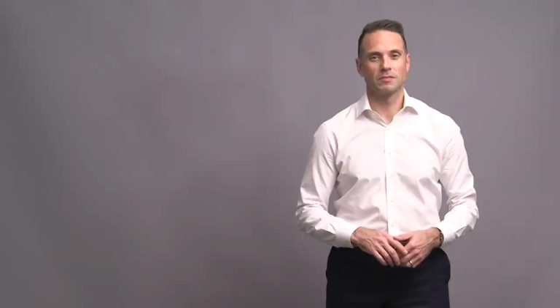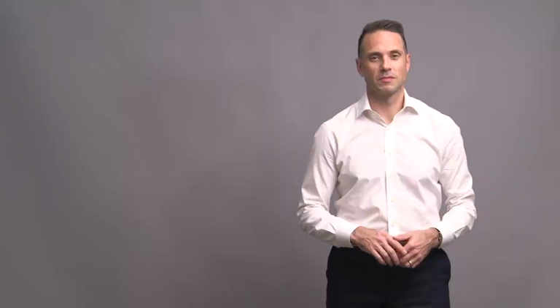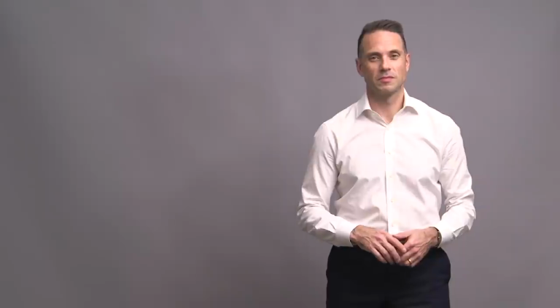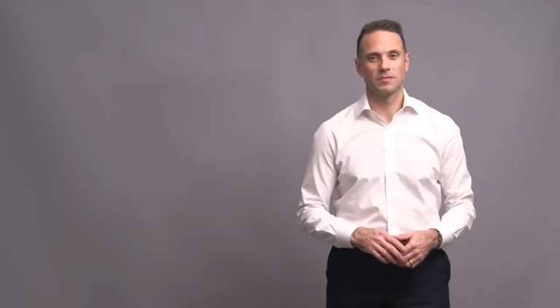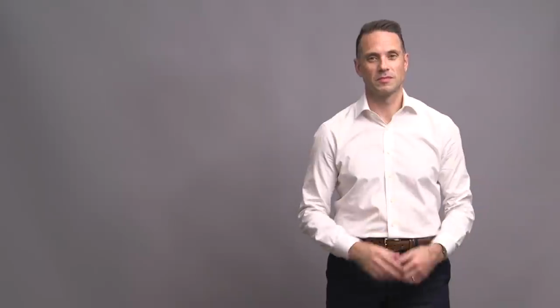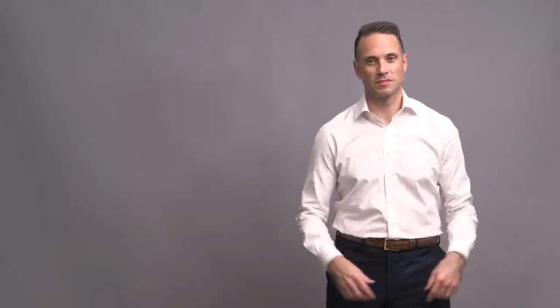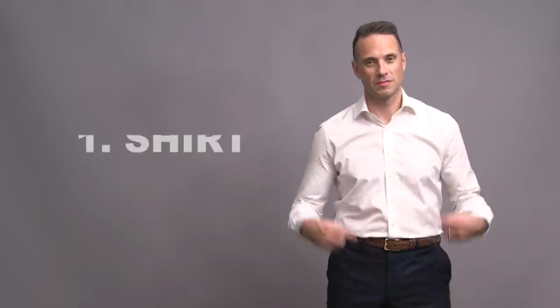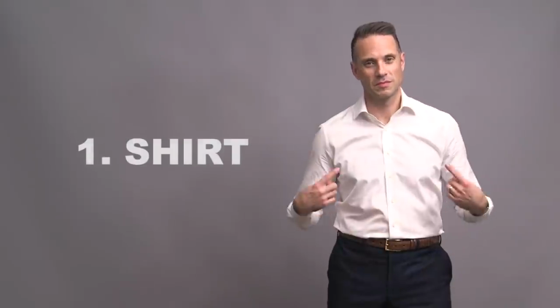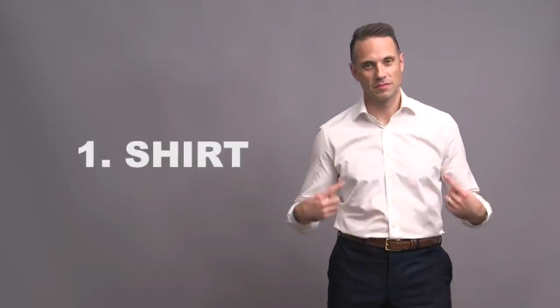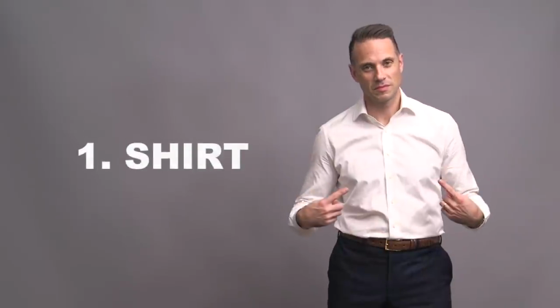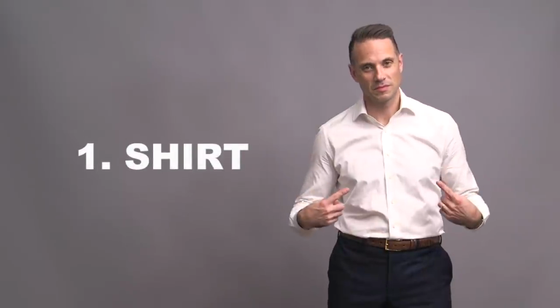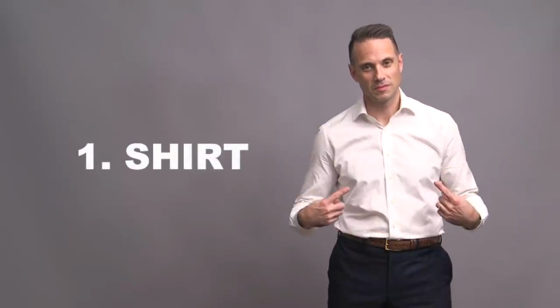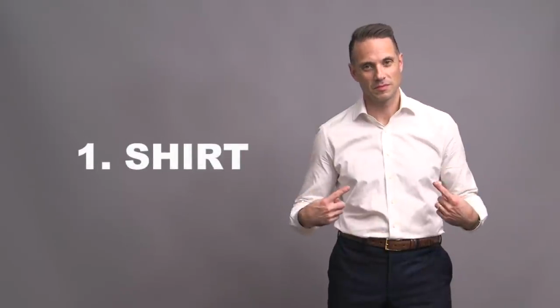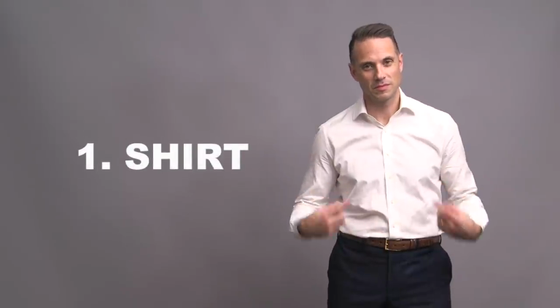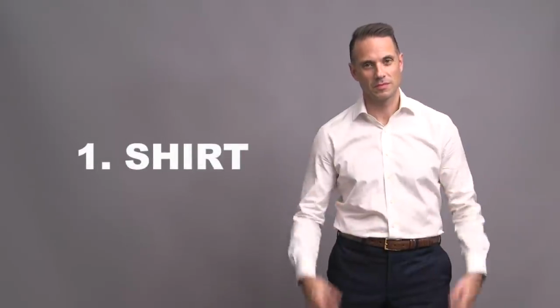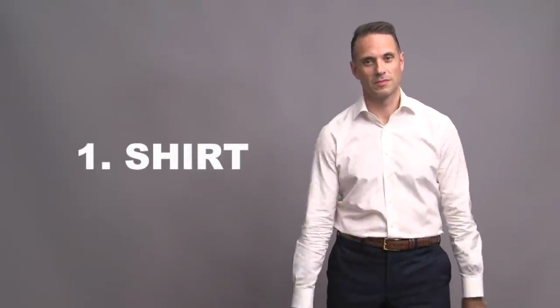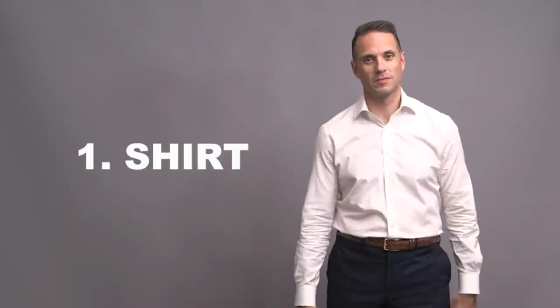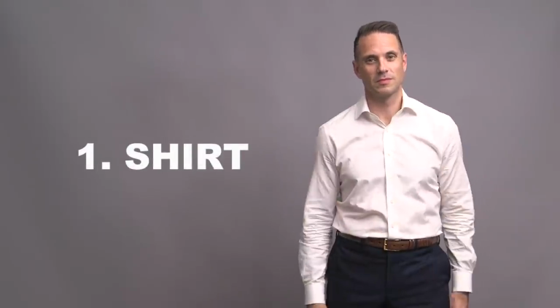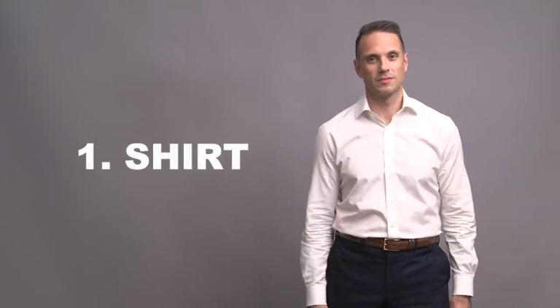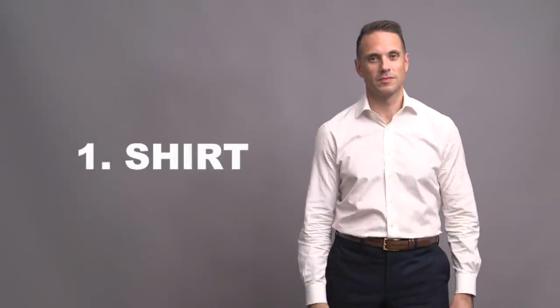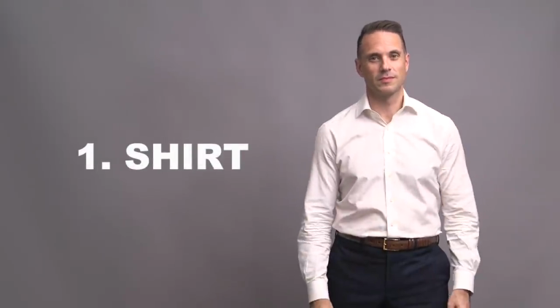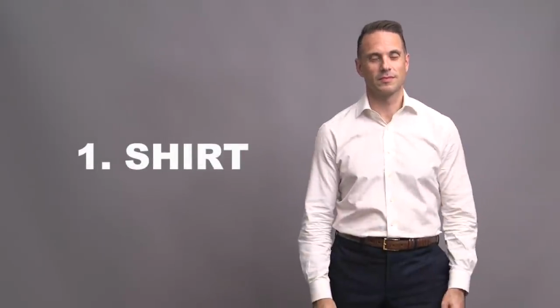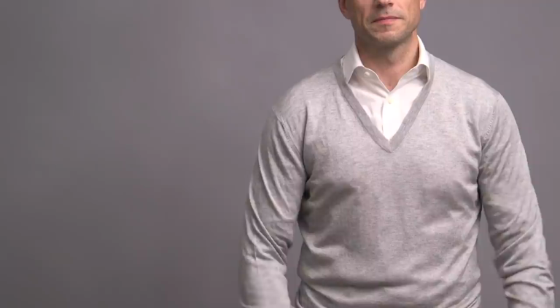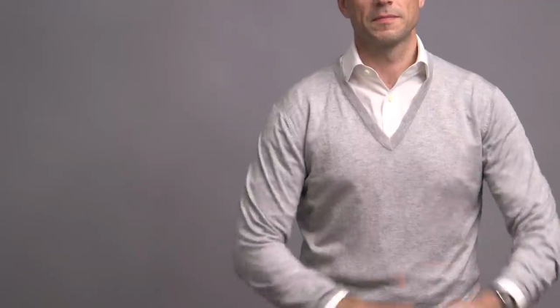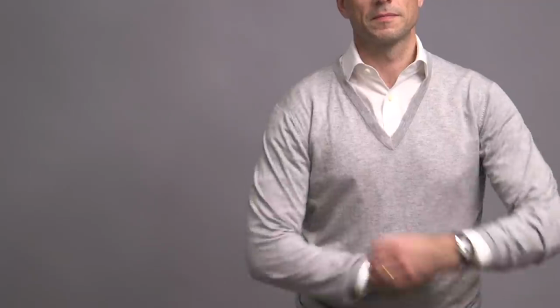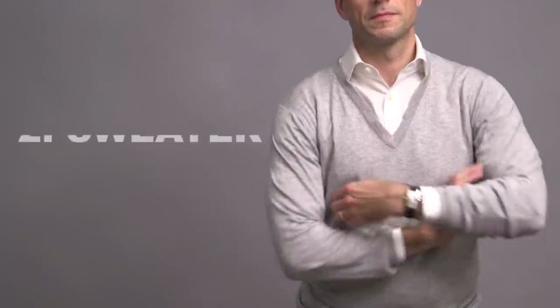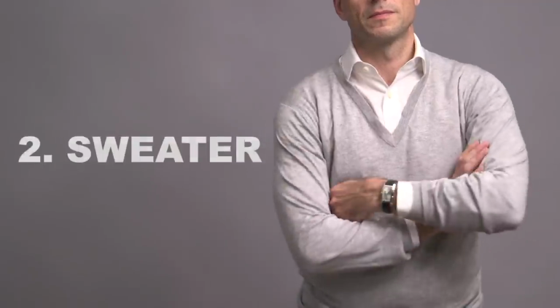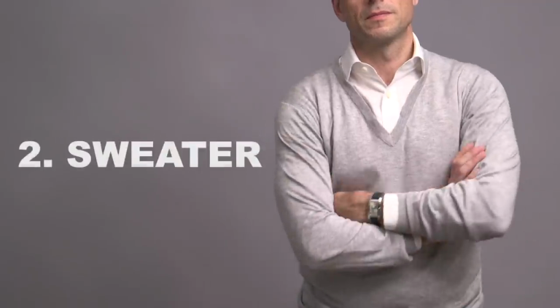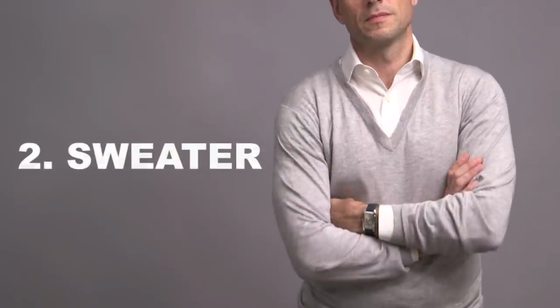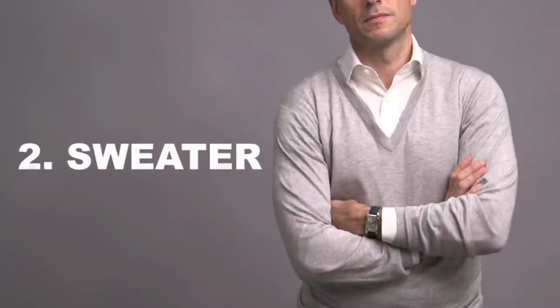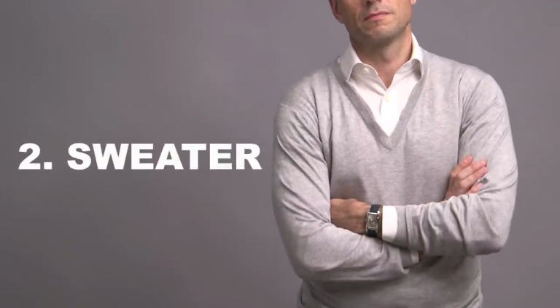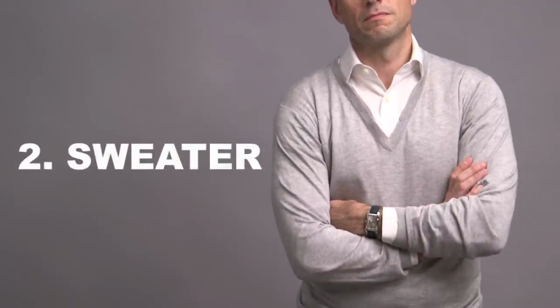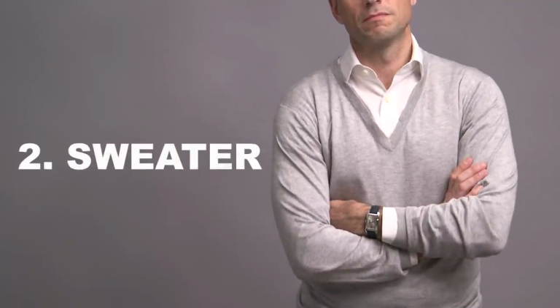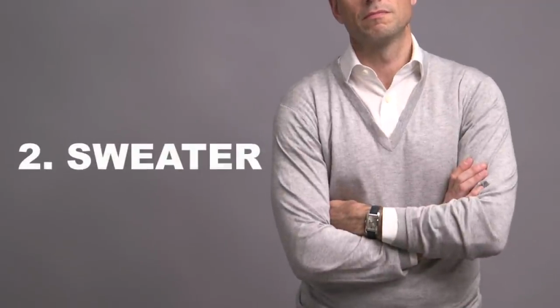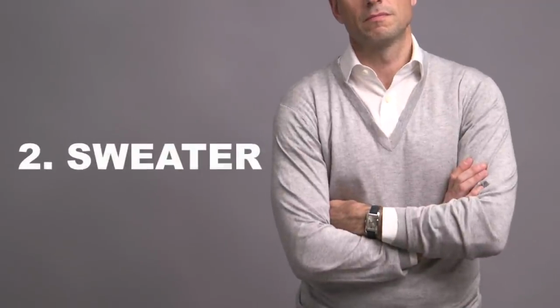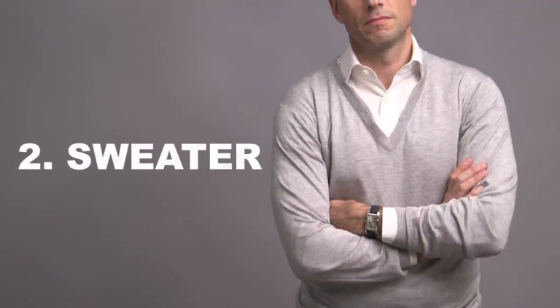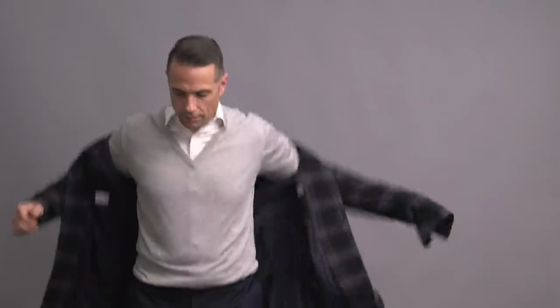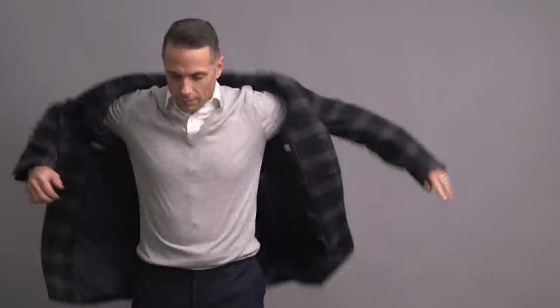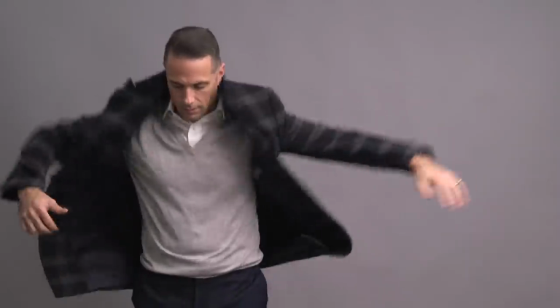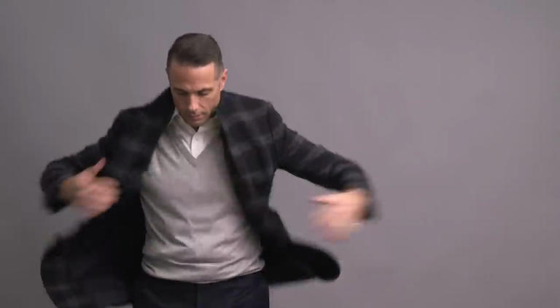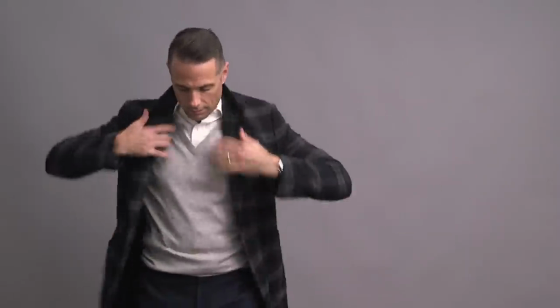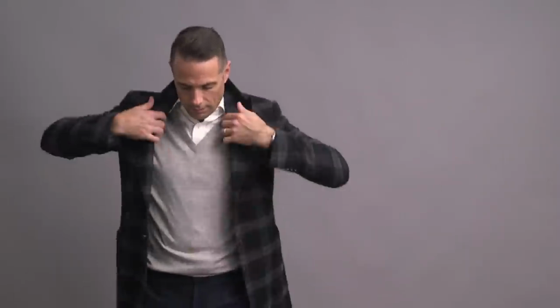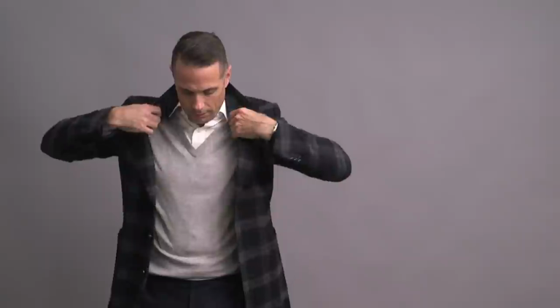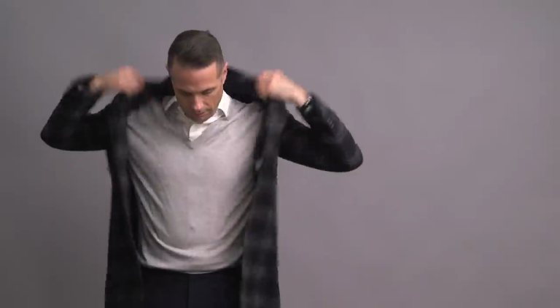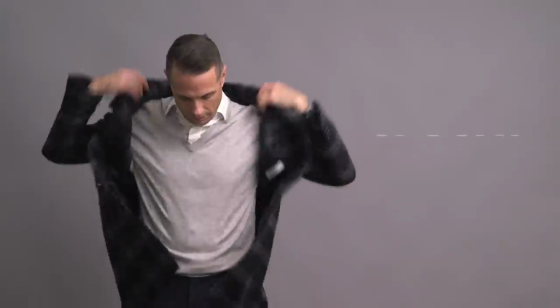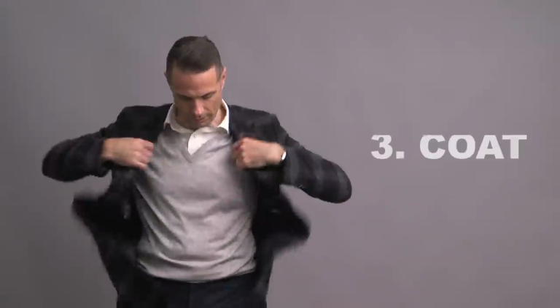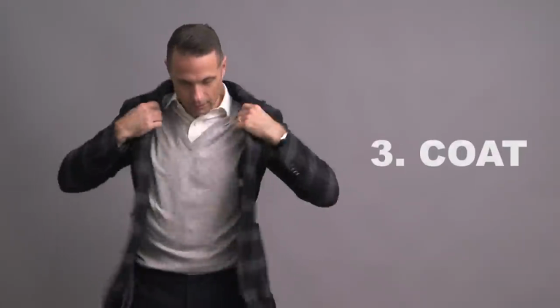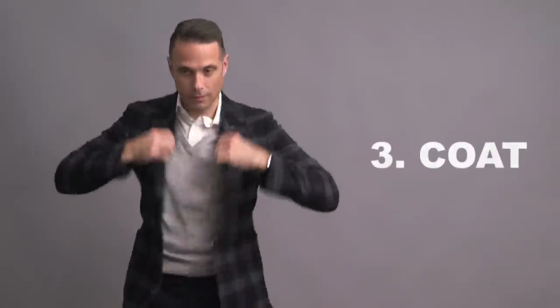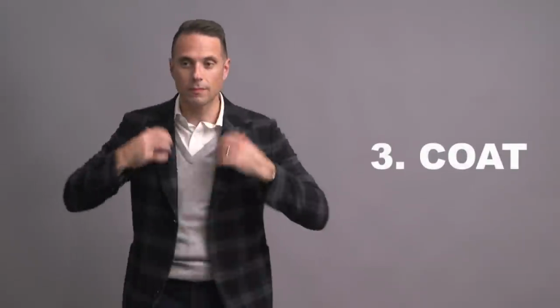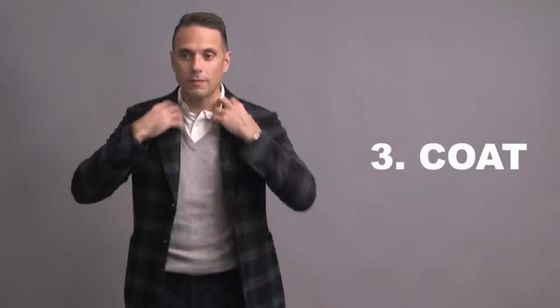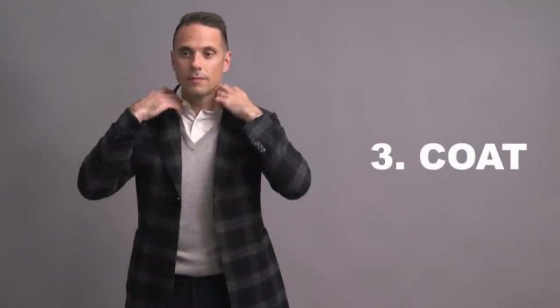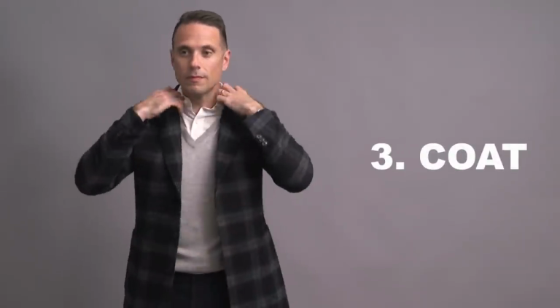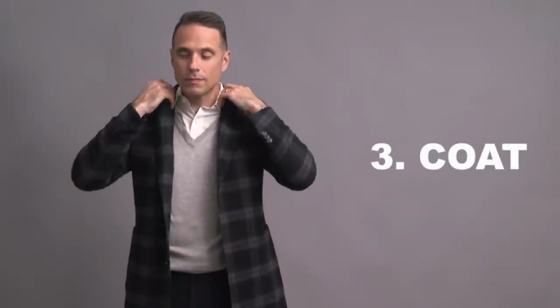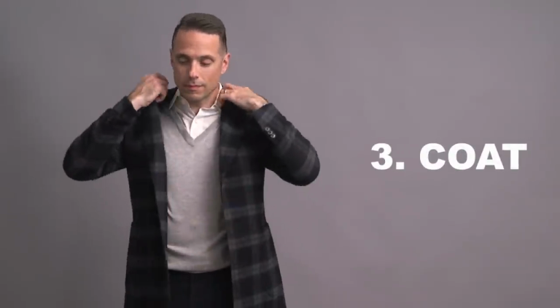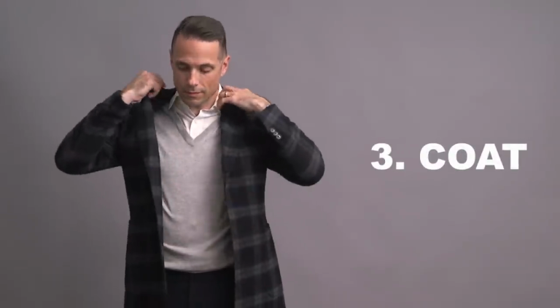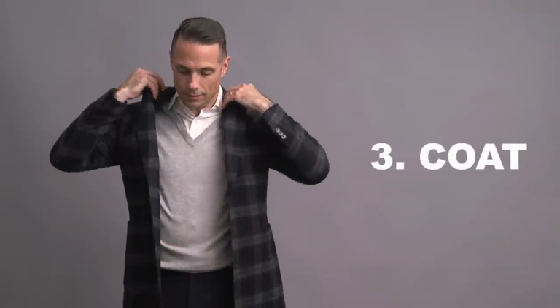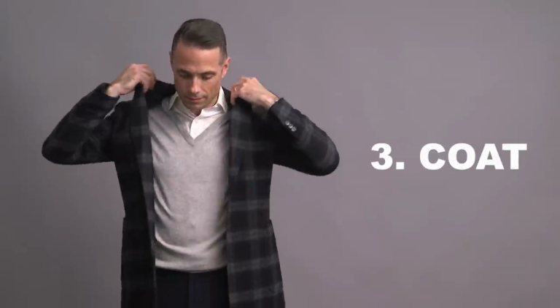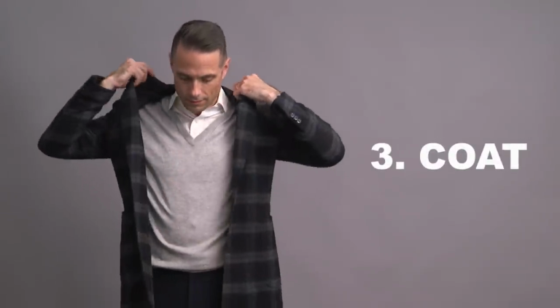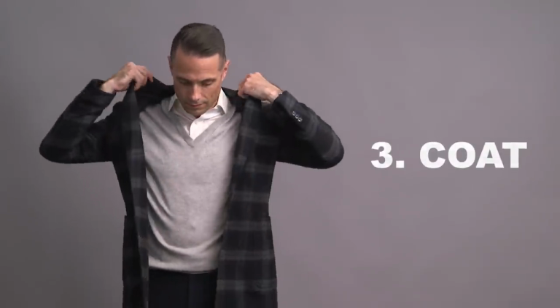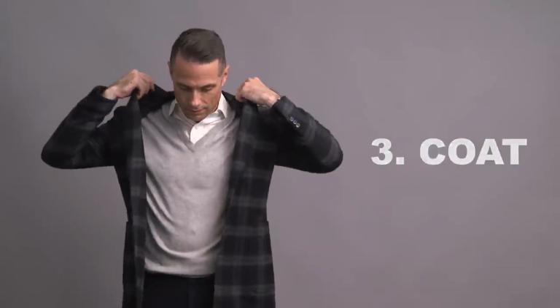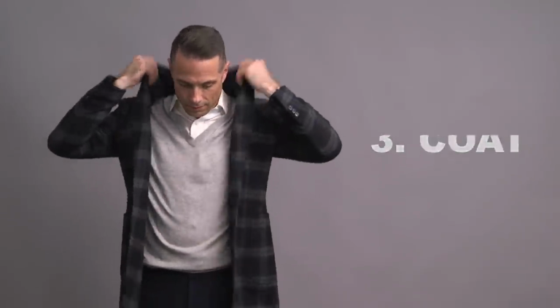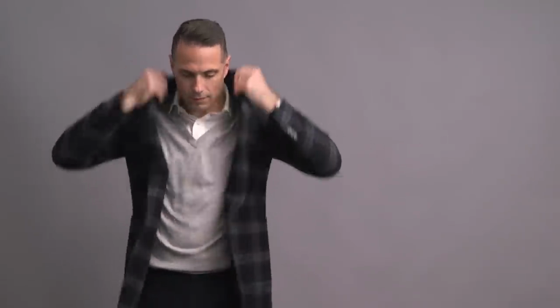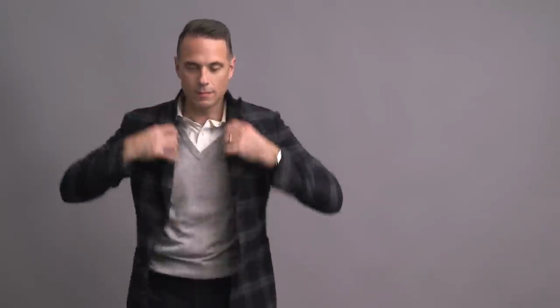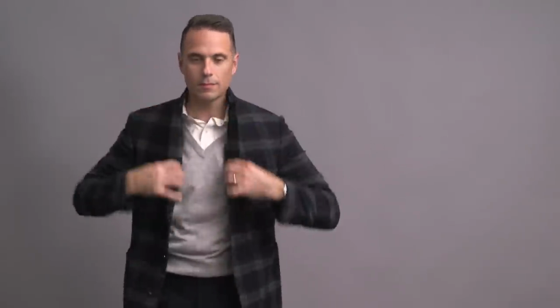Check this out. Start with a shirt, add a sweater, and then finish it off with a coat. This is layering.